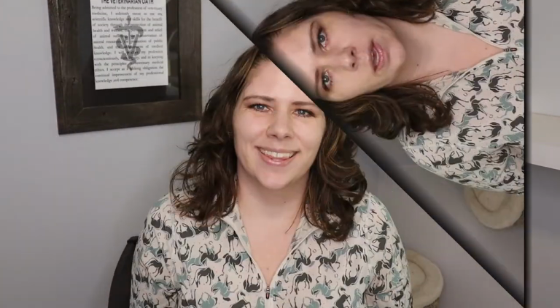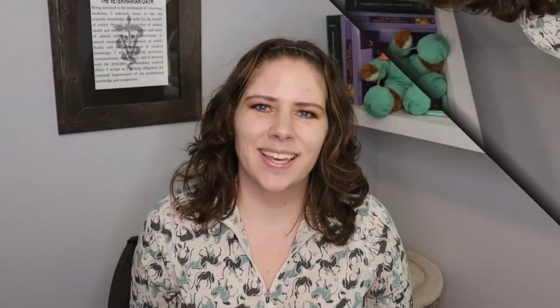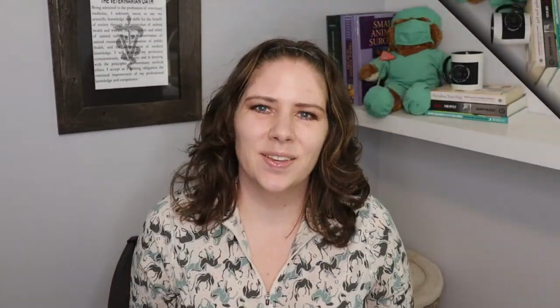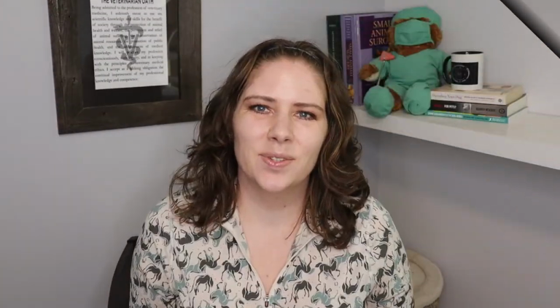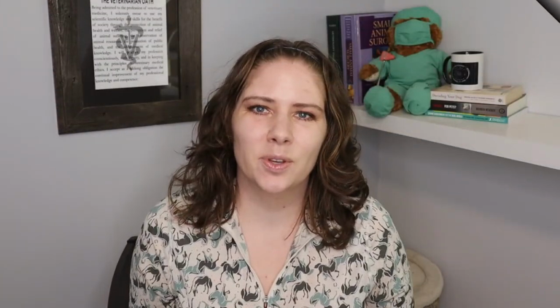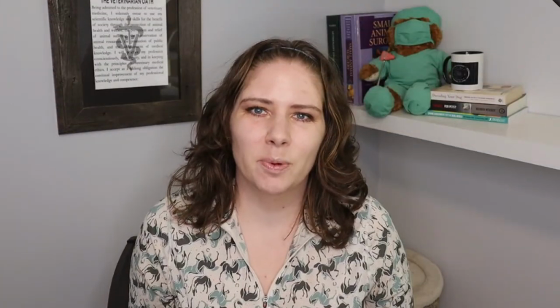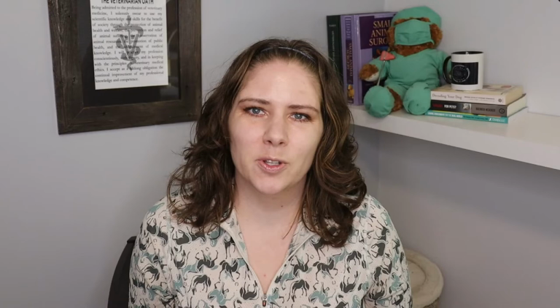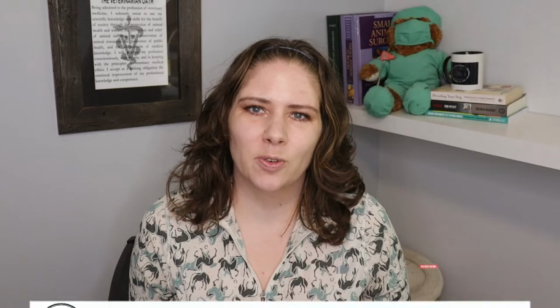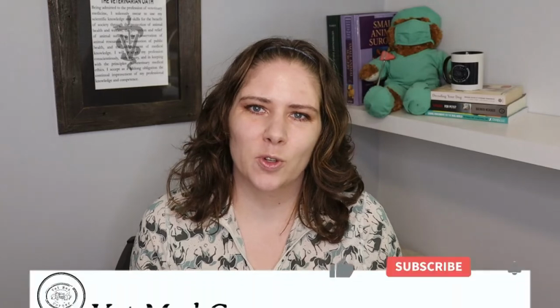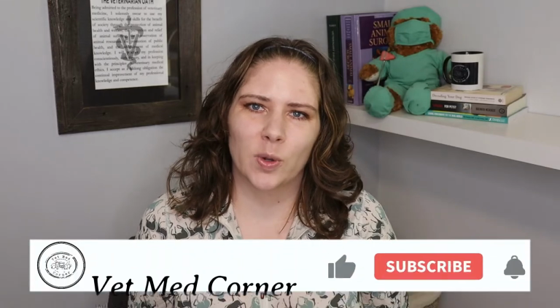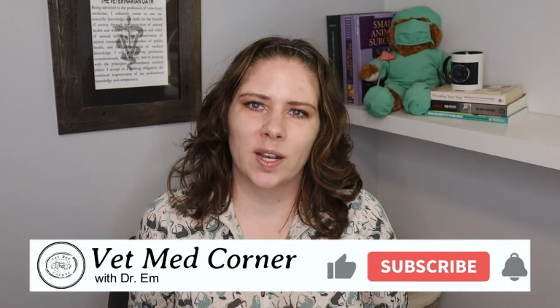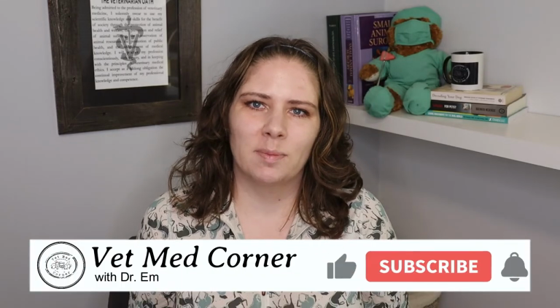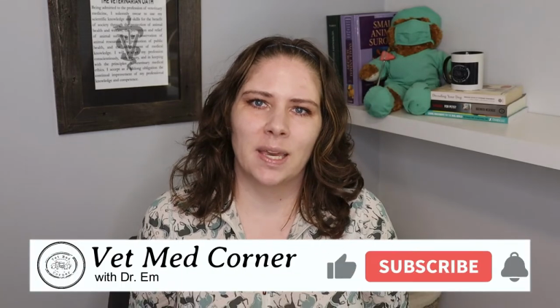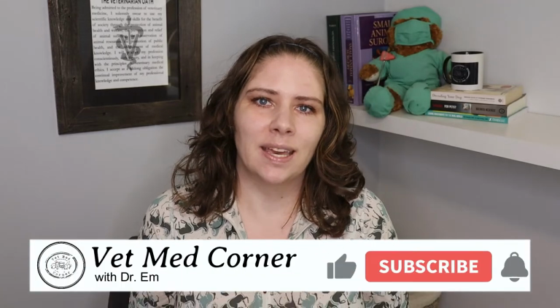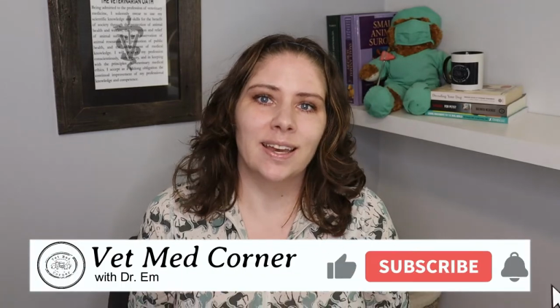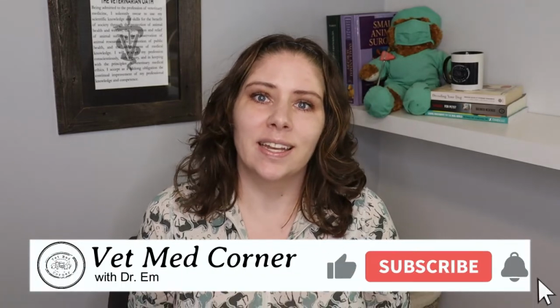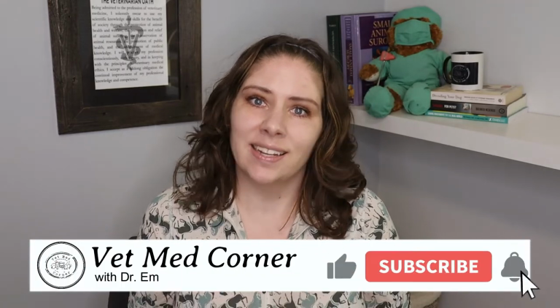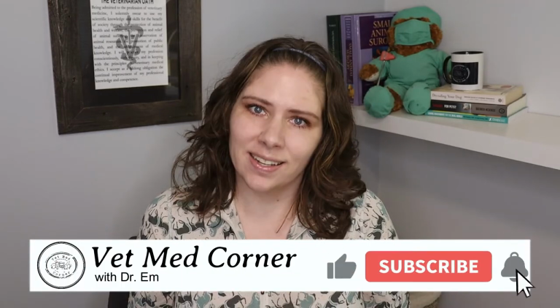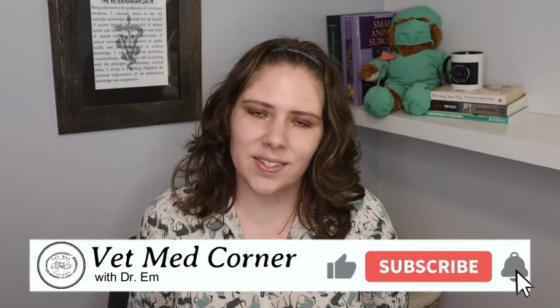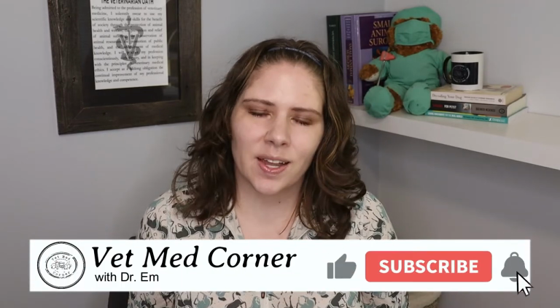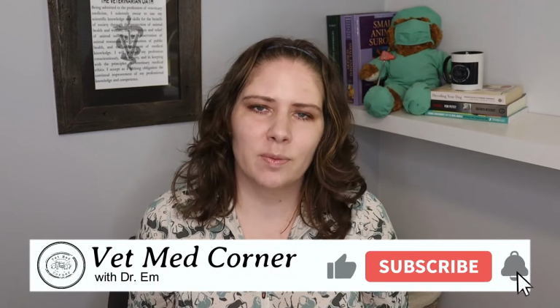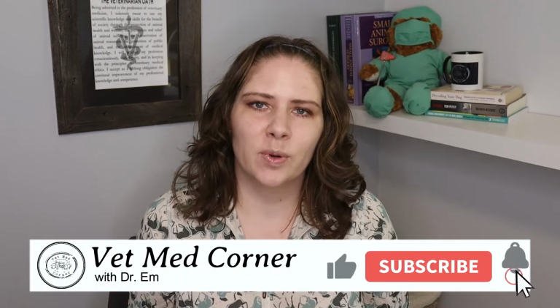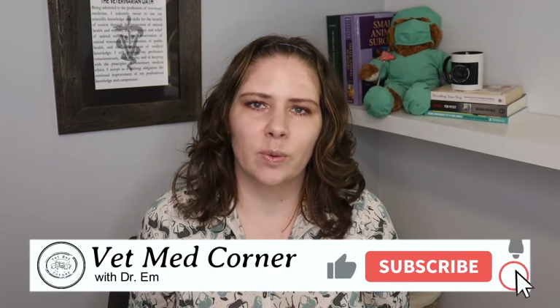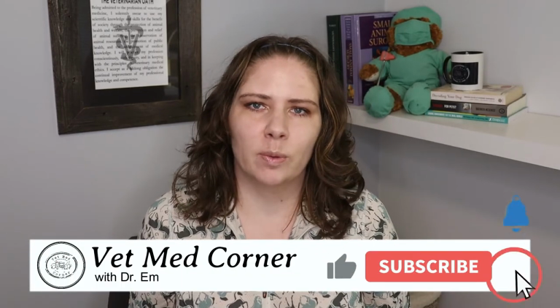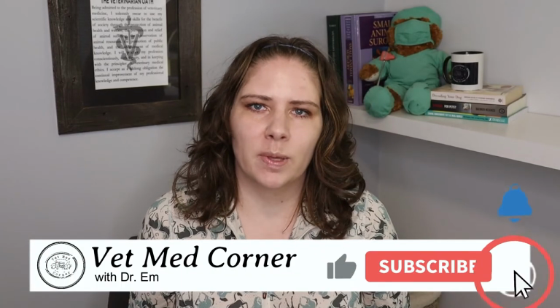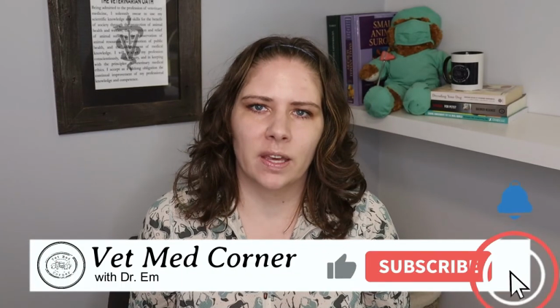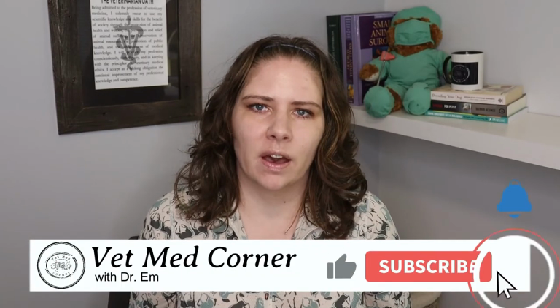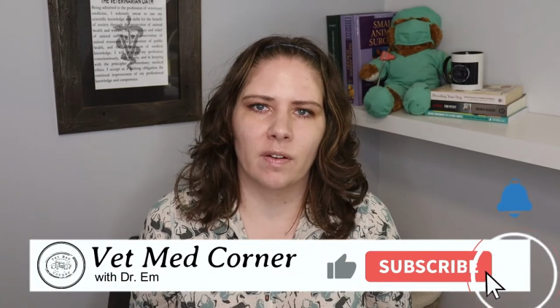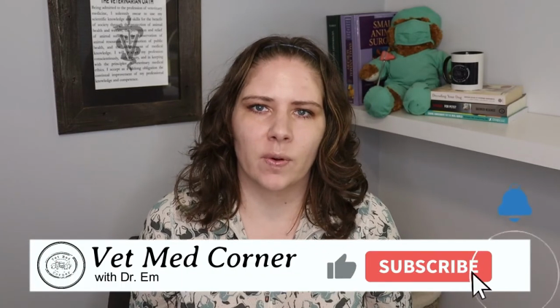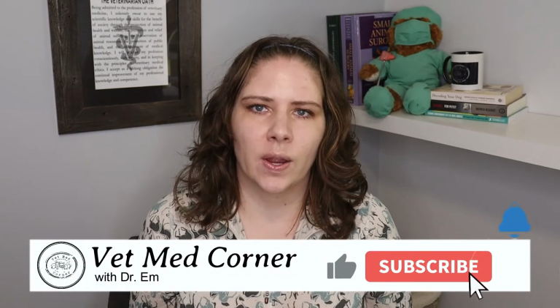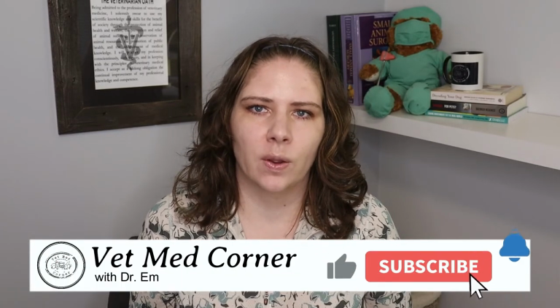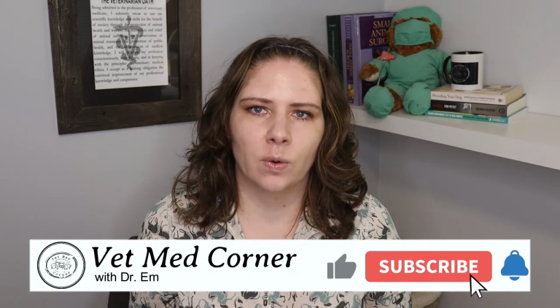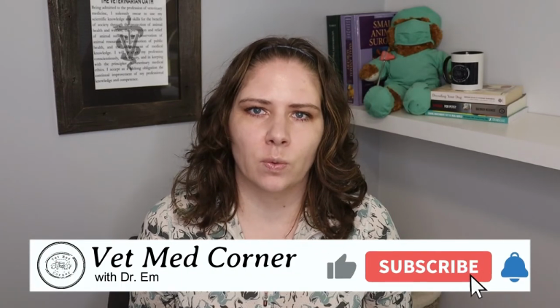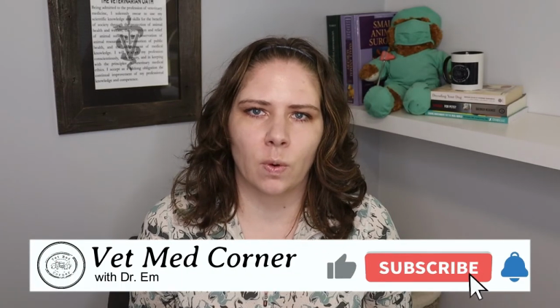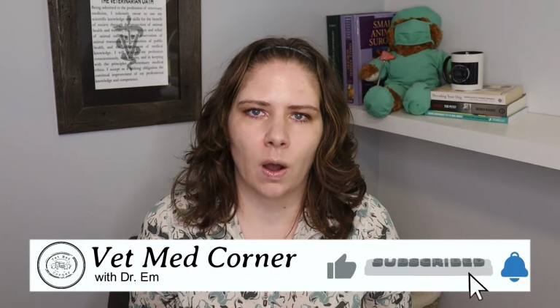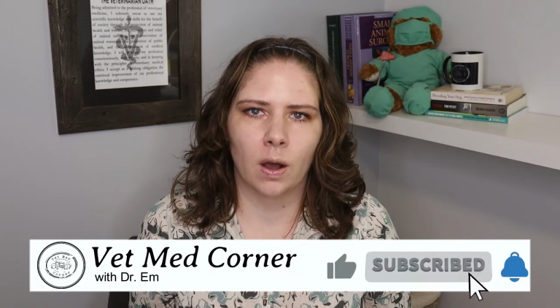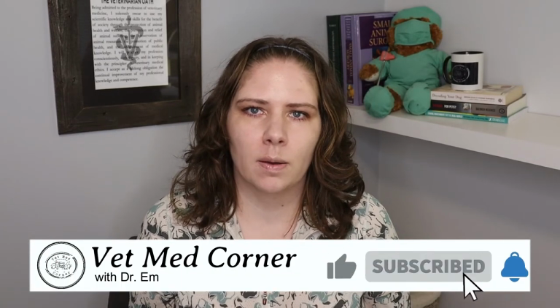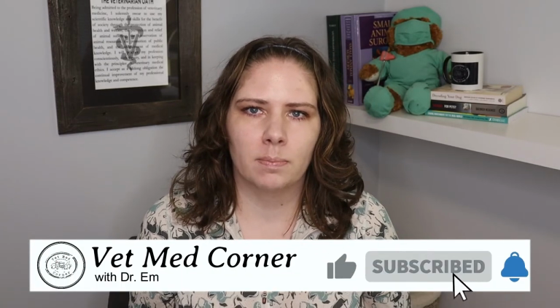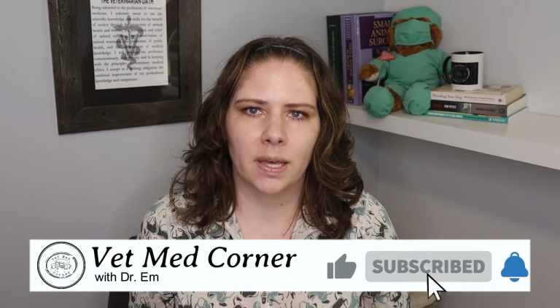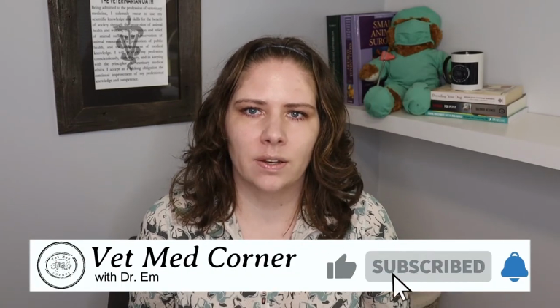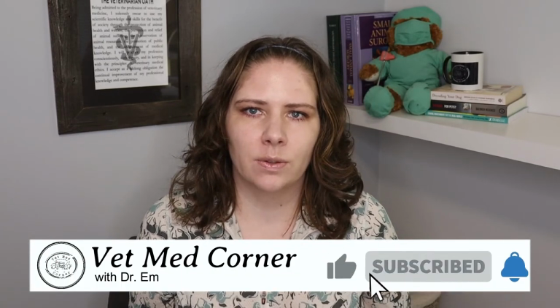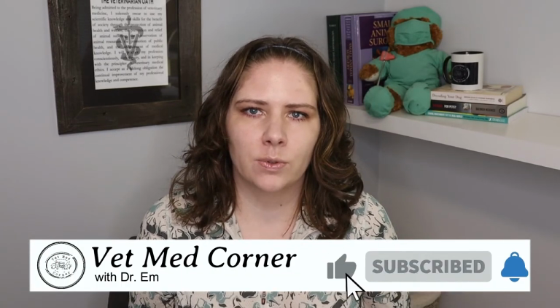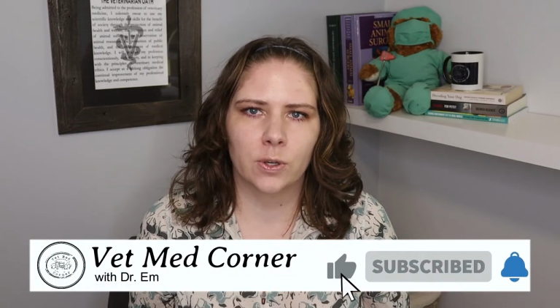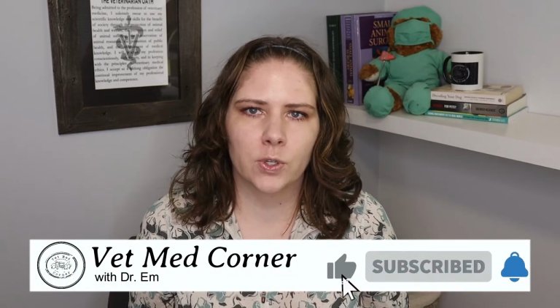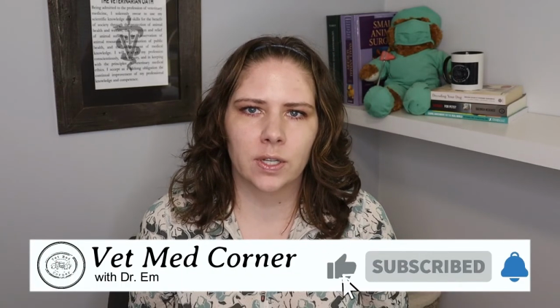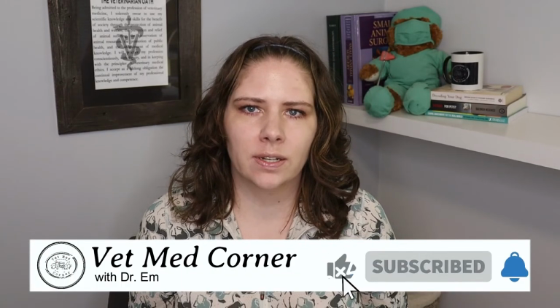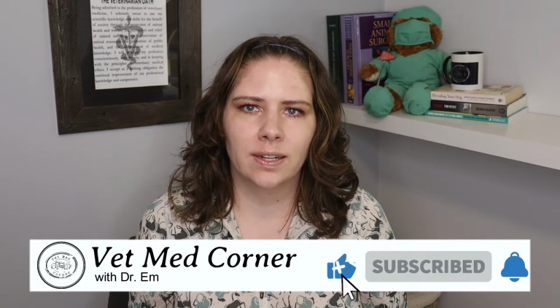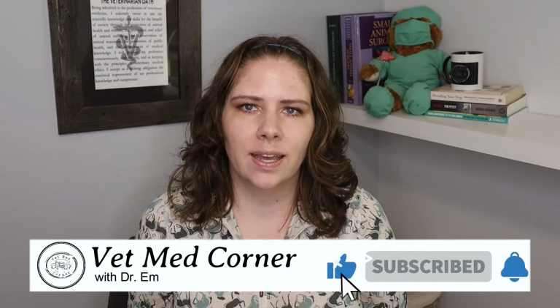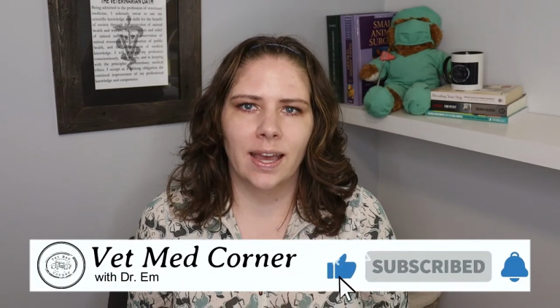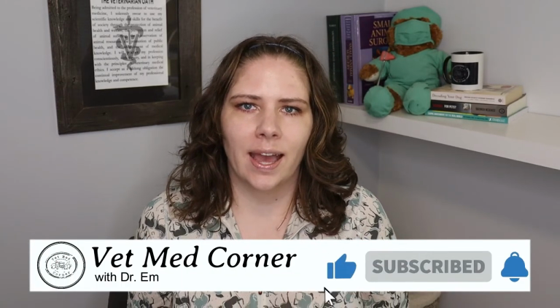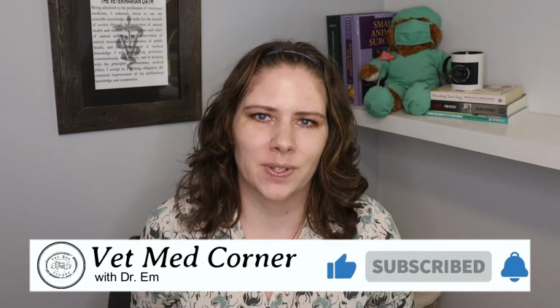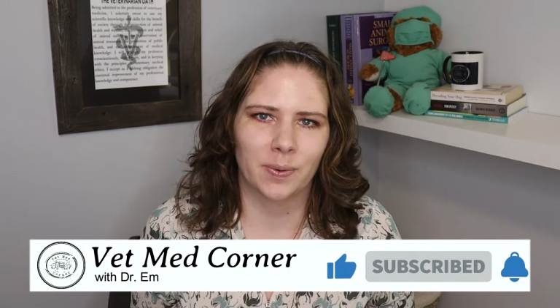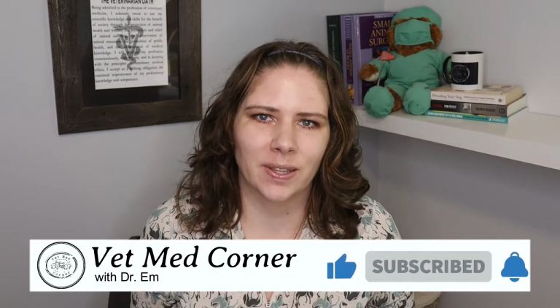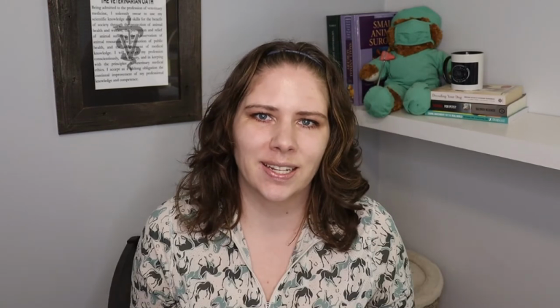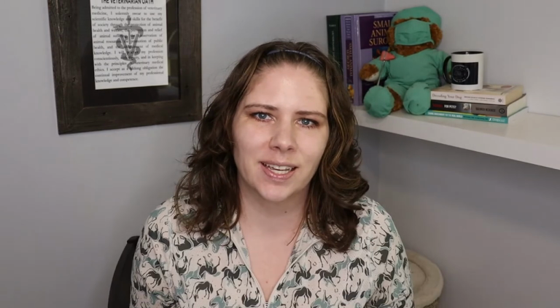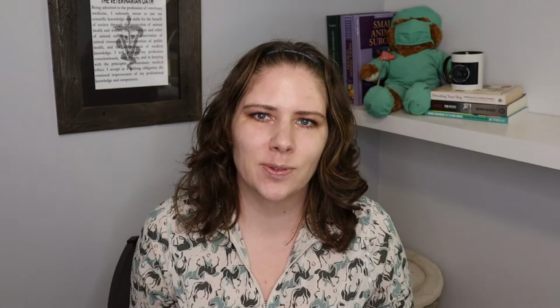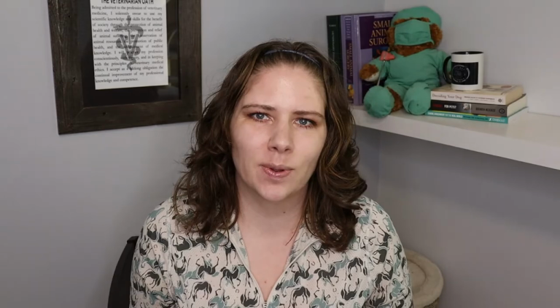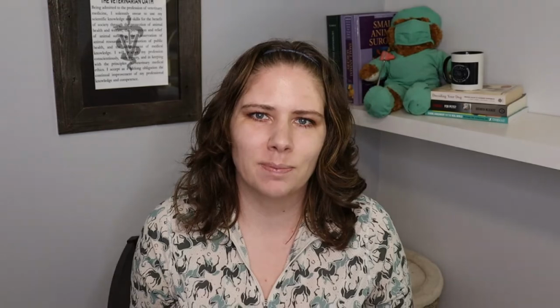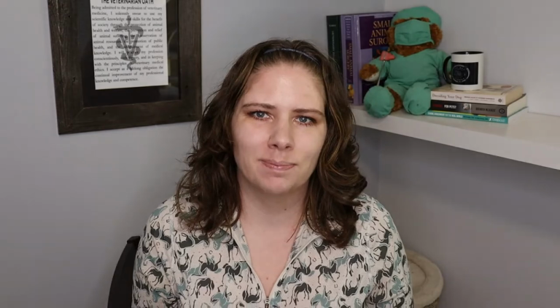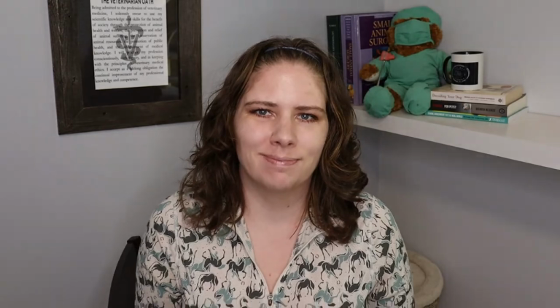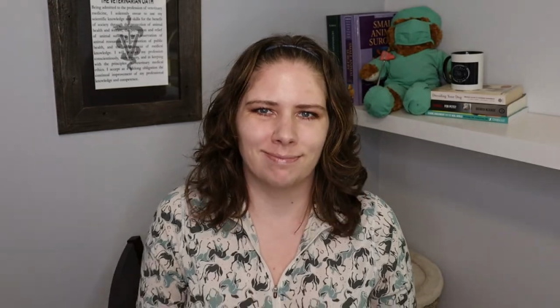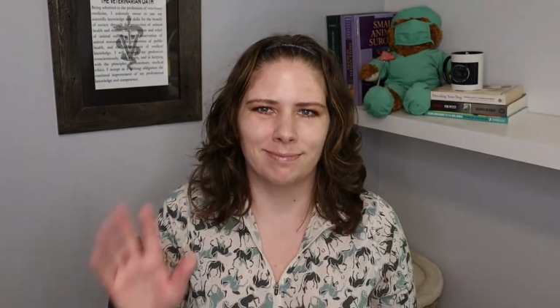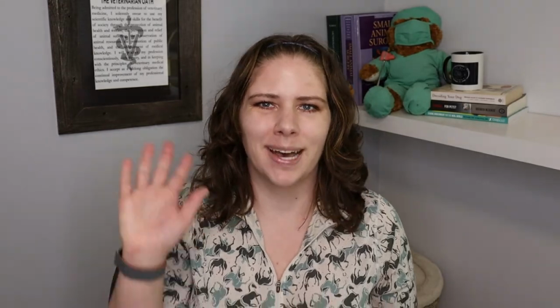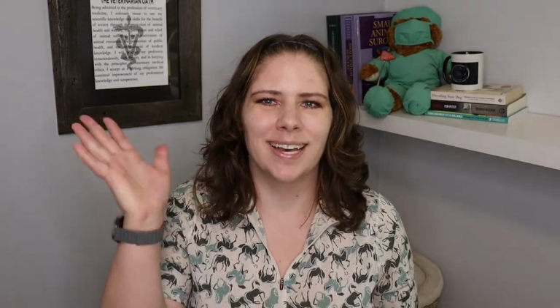Thank you so much for joining me. Next time we will be covering raw pet nutrition. We'll see you on the next one. Bye!